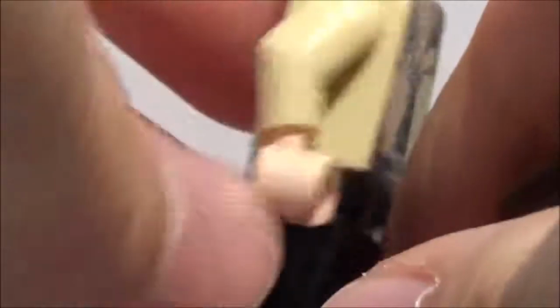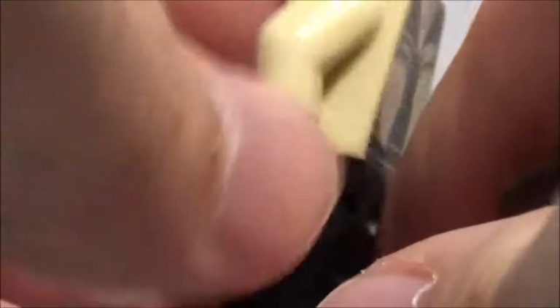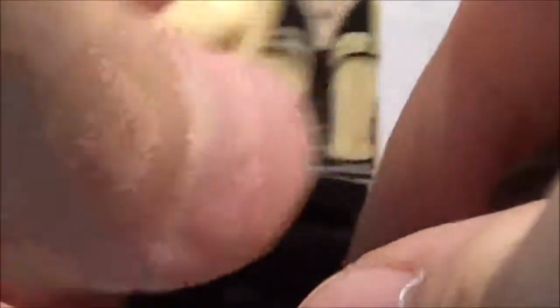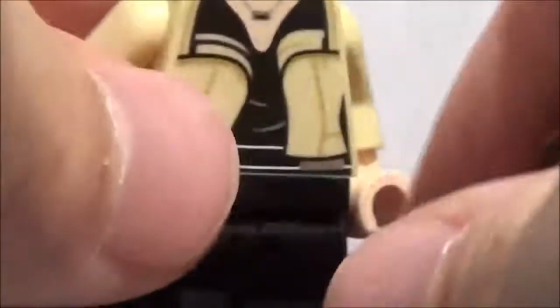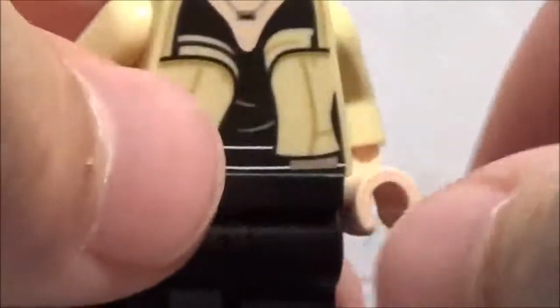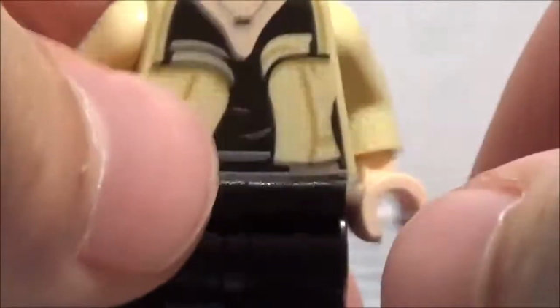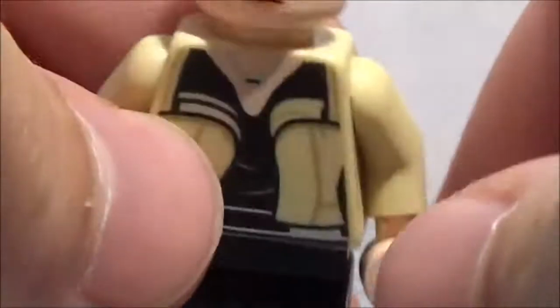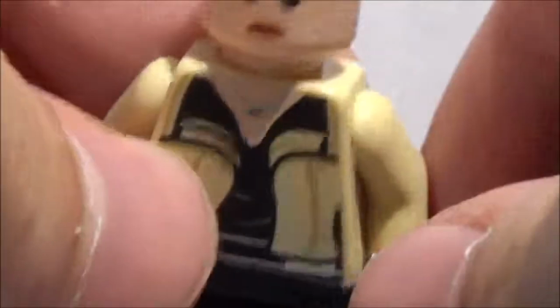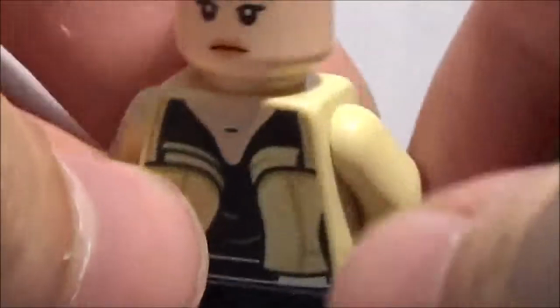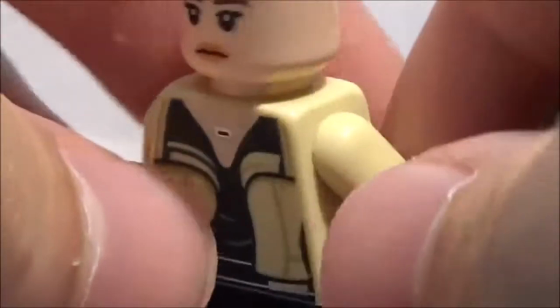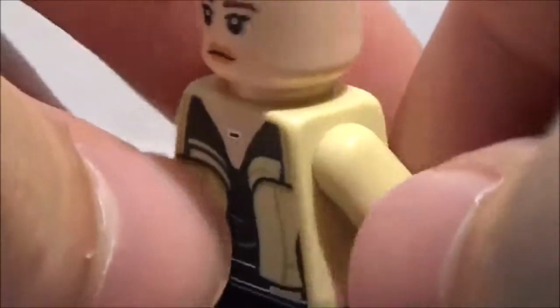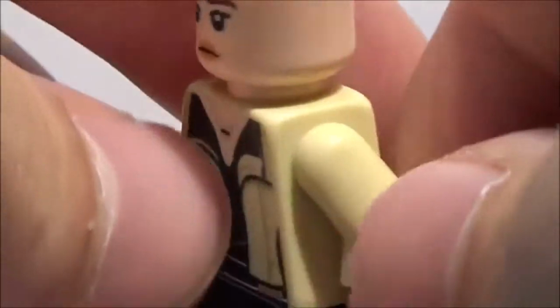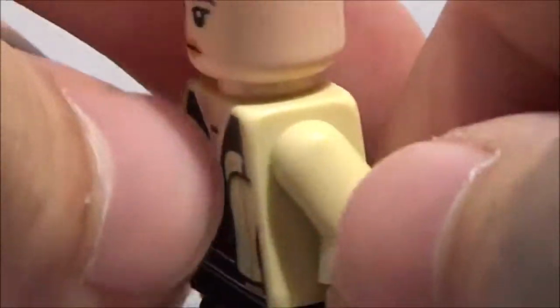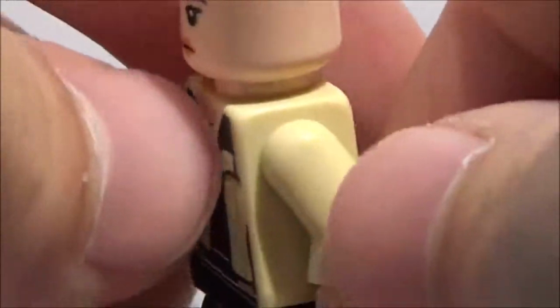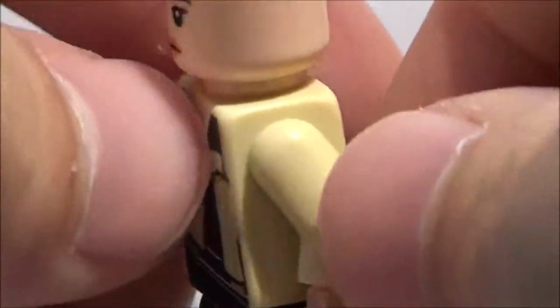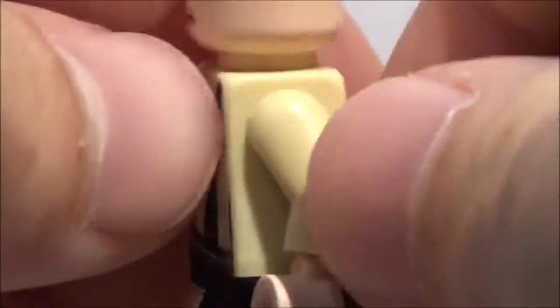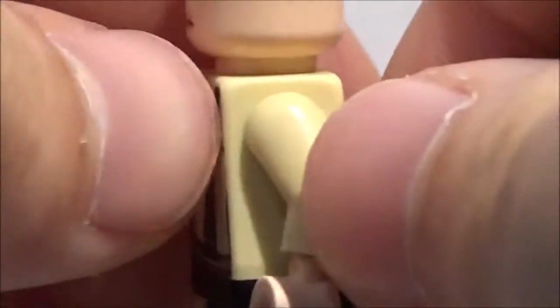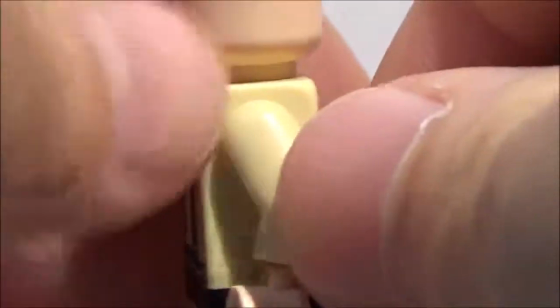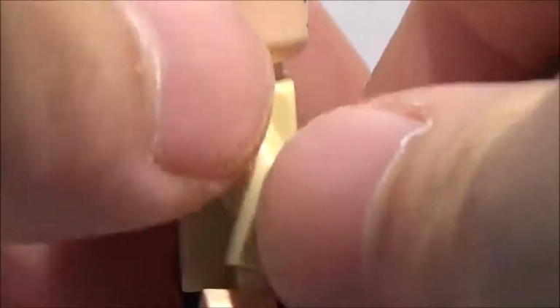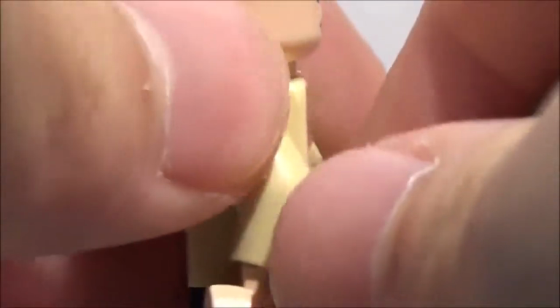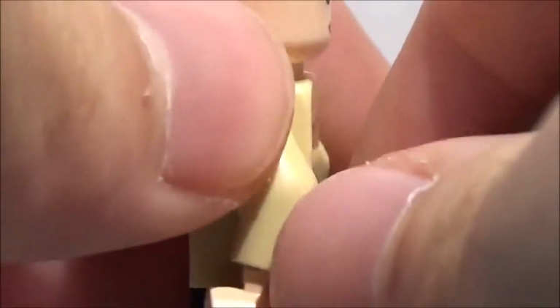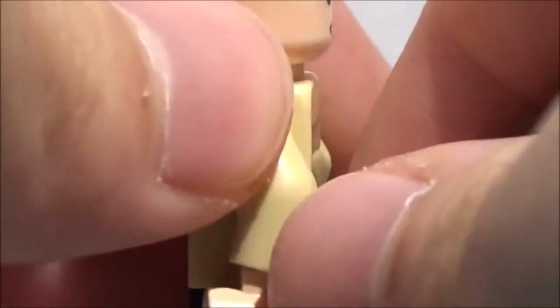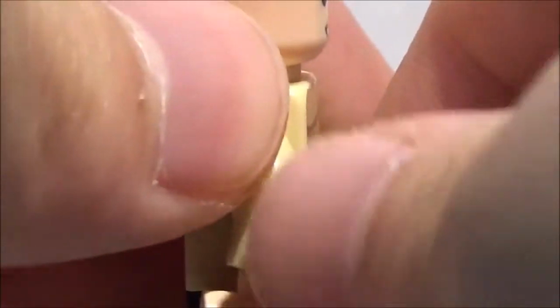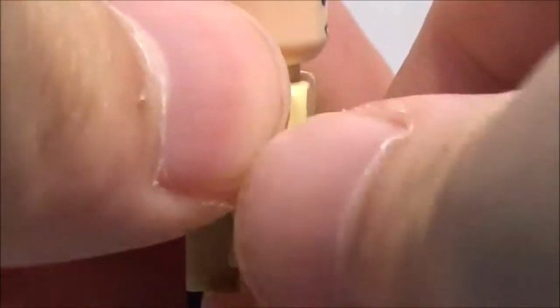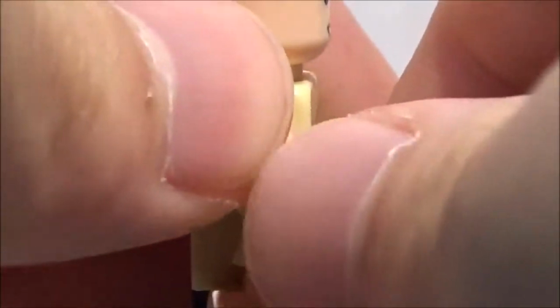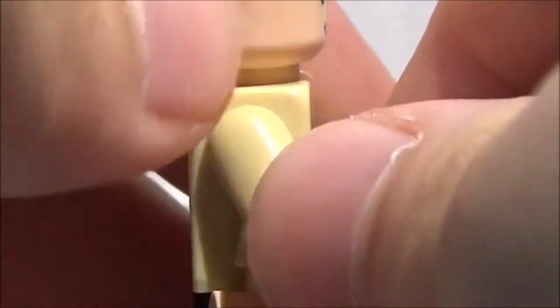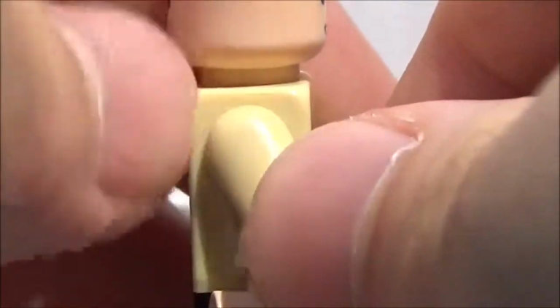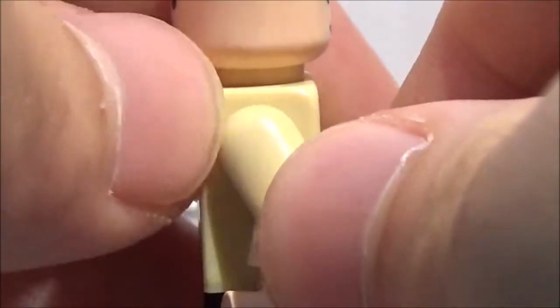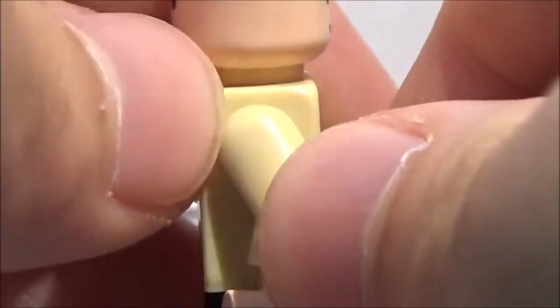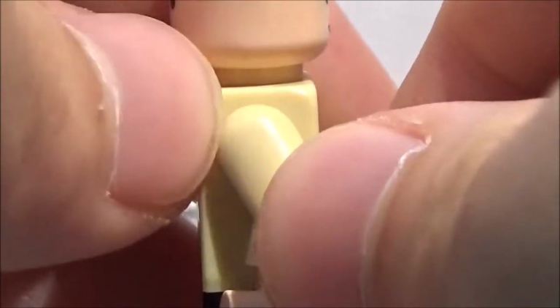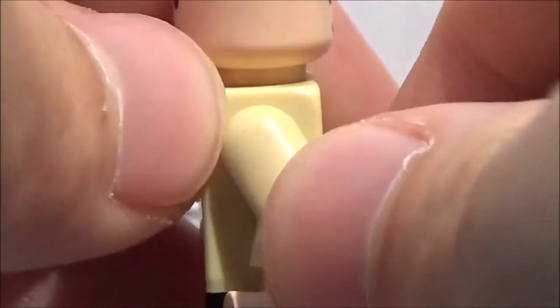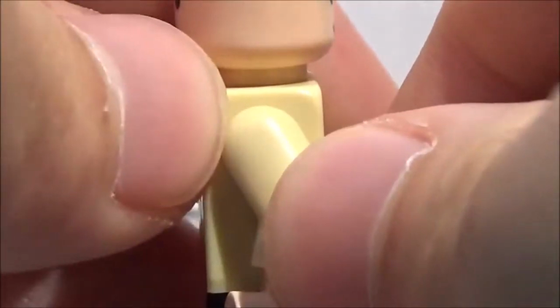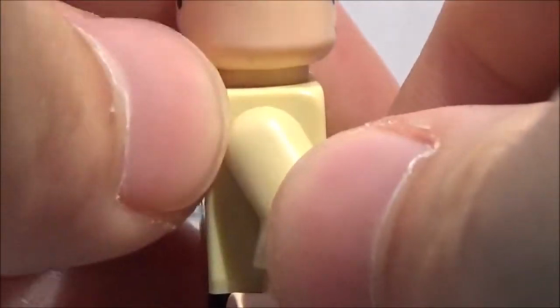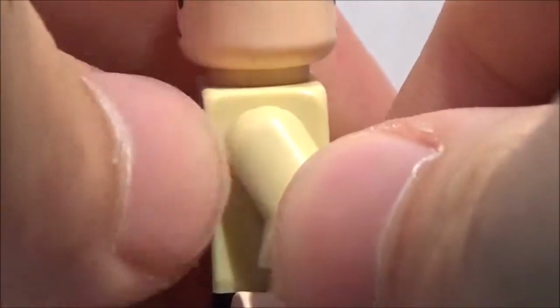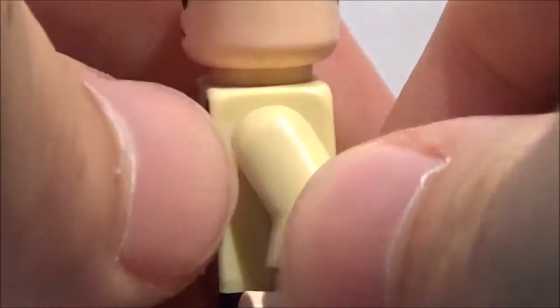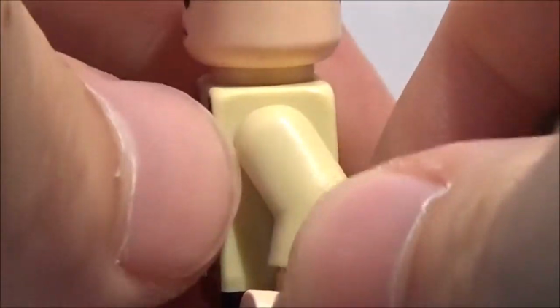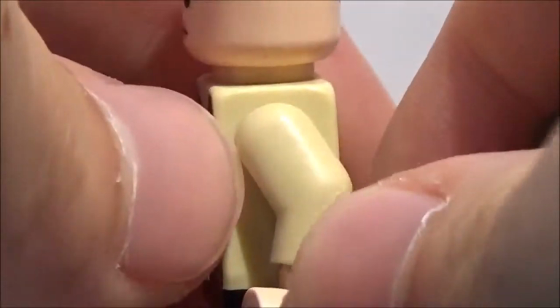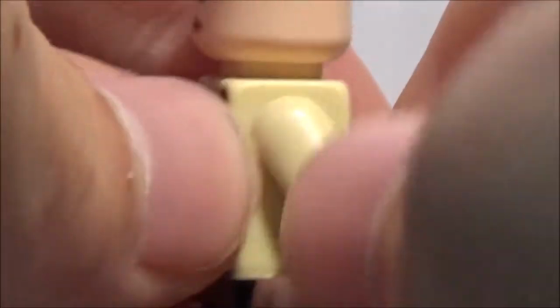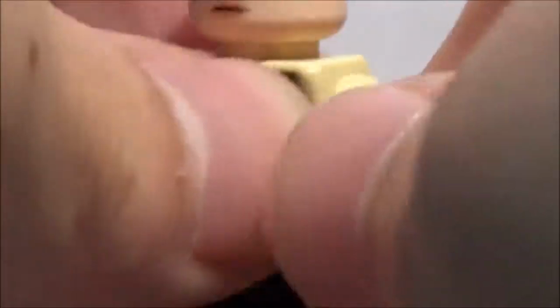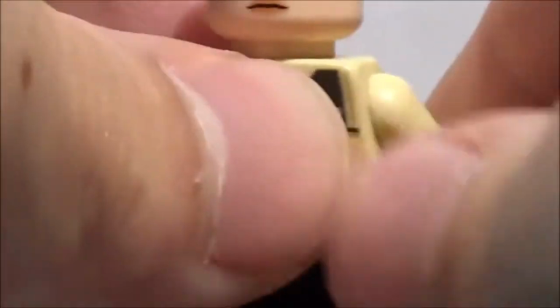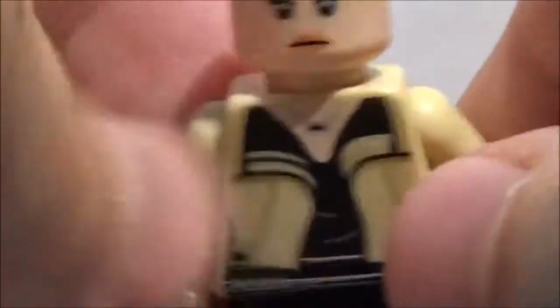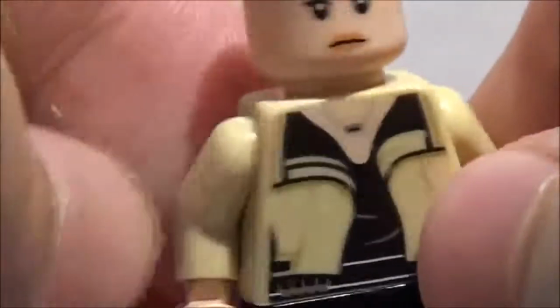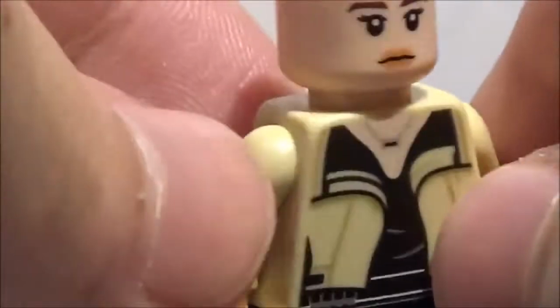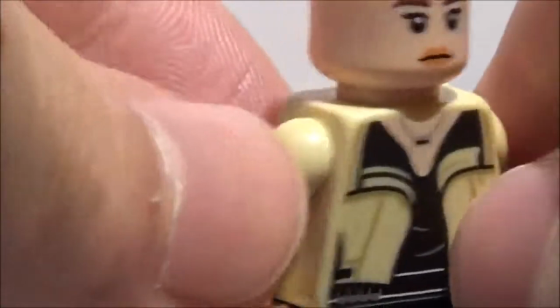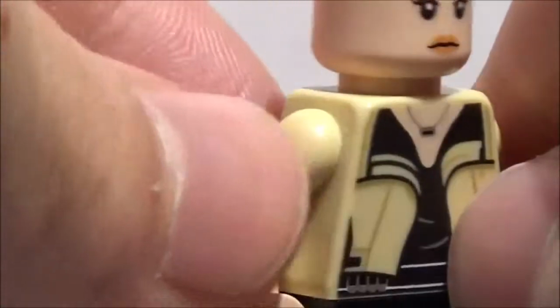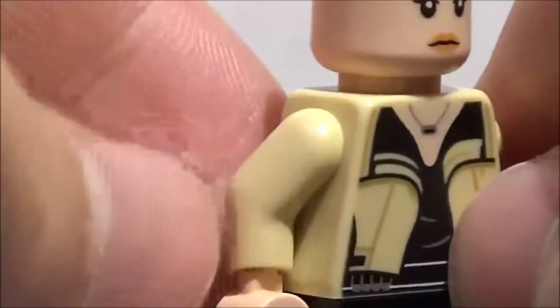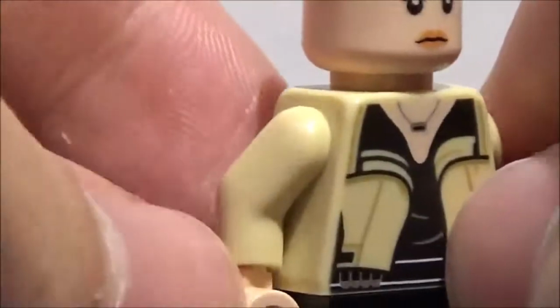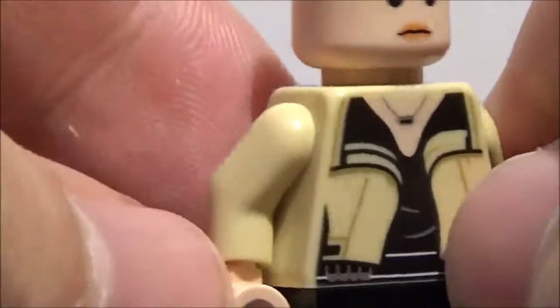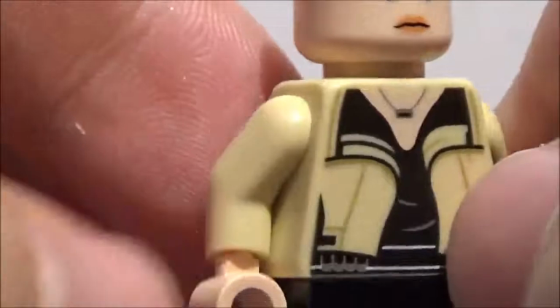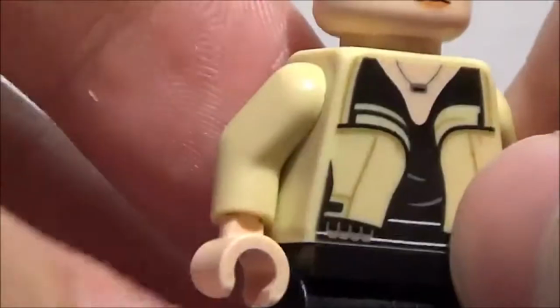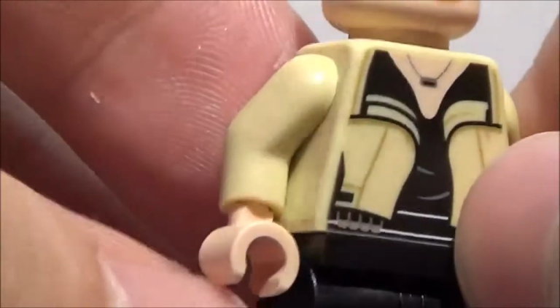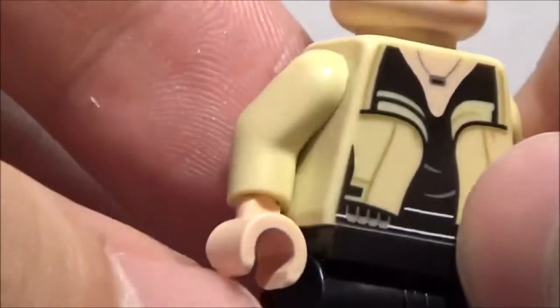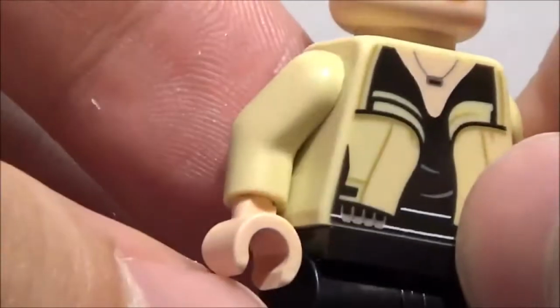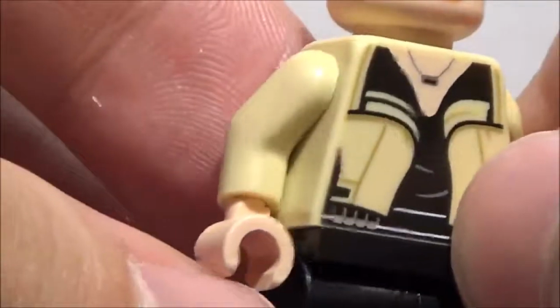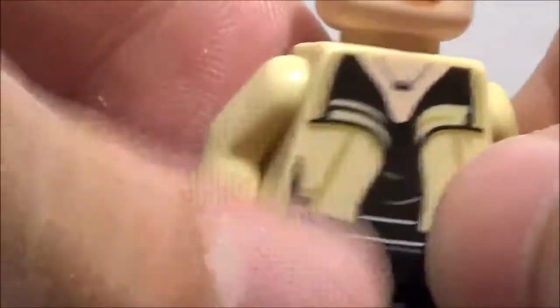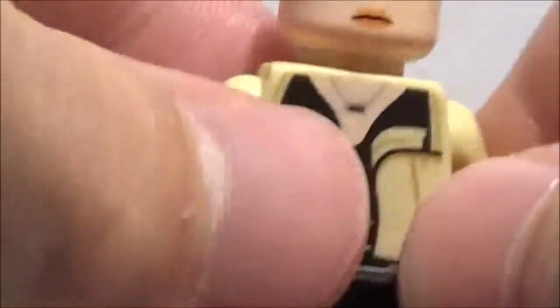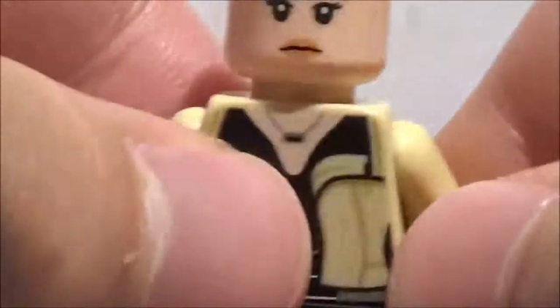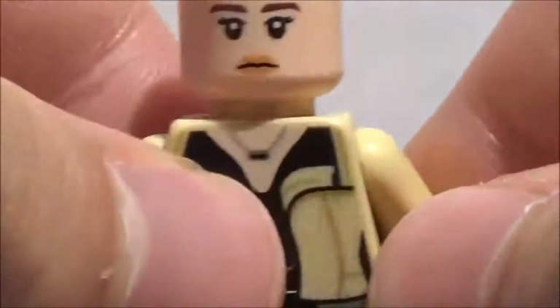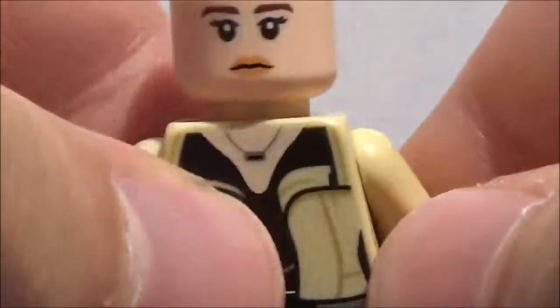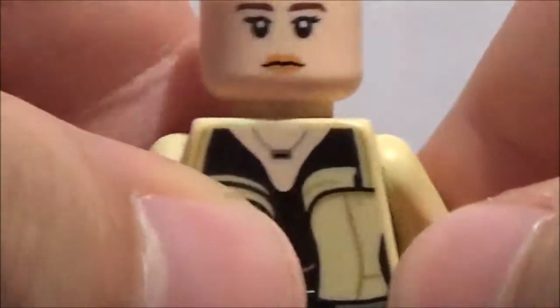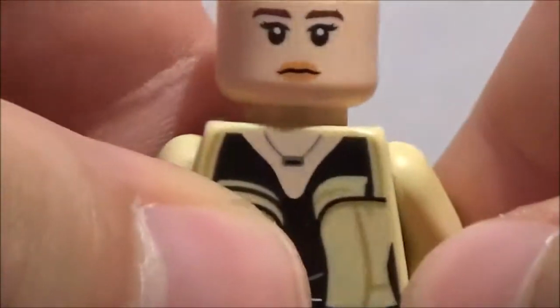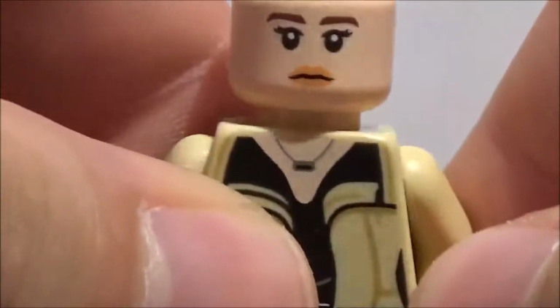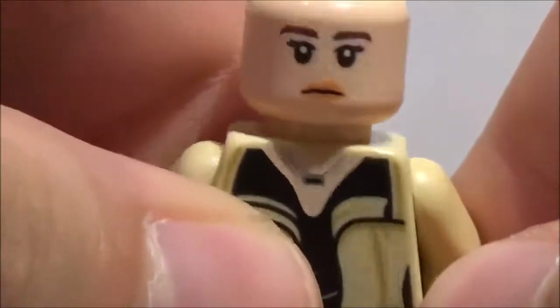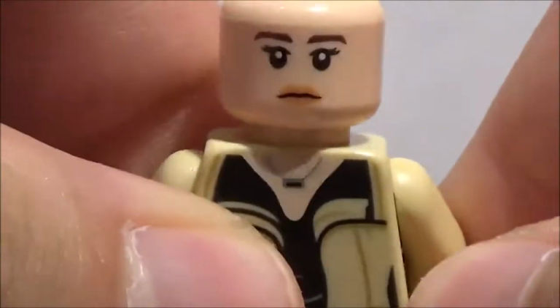And alright, as you see here, her arms are the same white tan as her torso. She also has these flesh-colored hands.